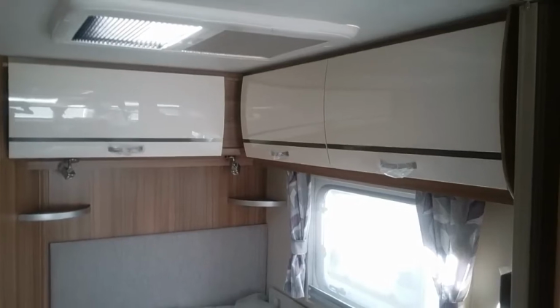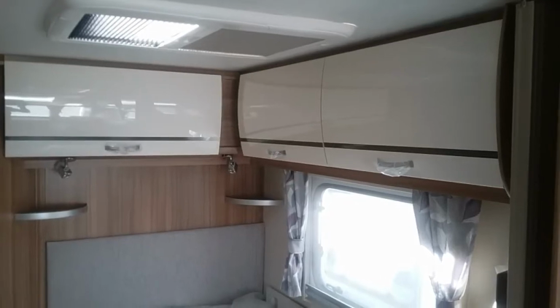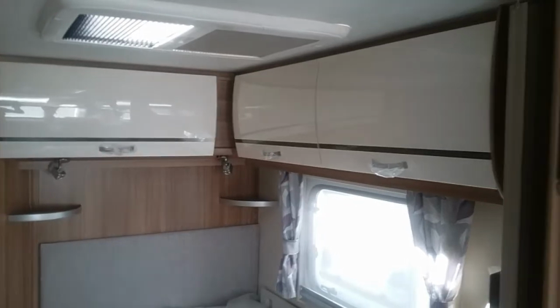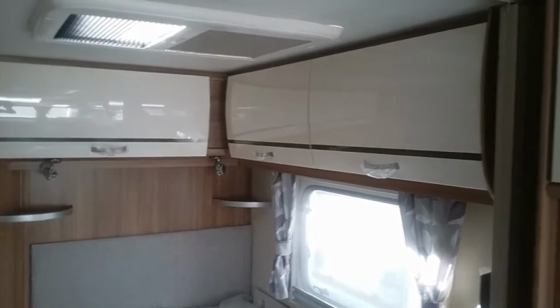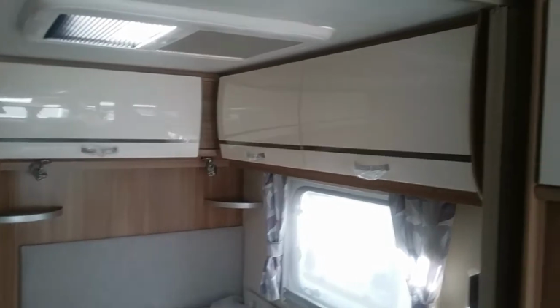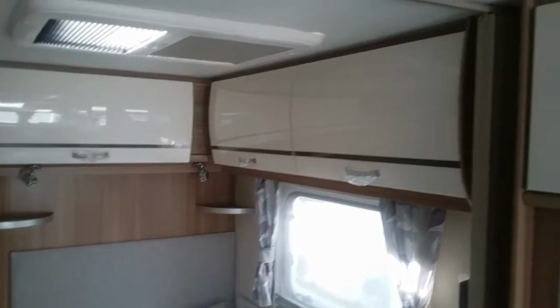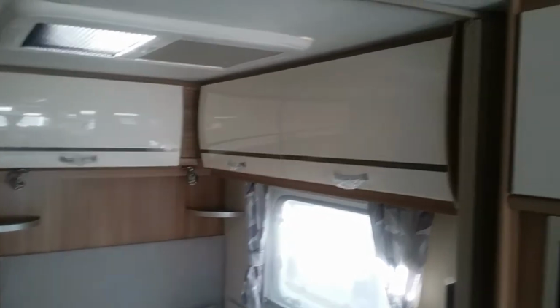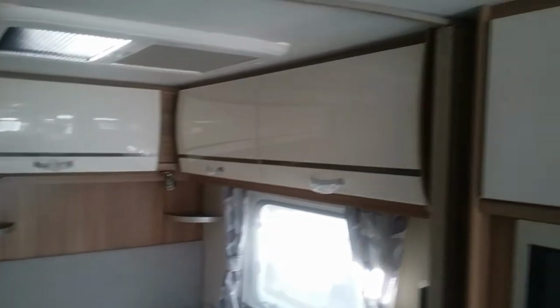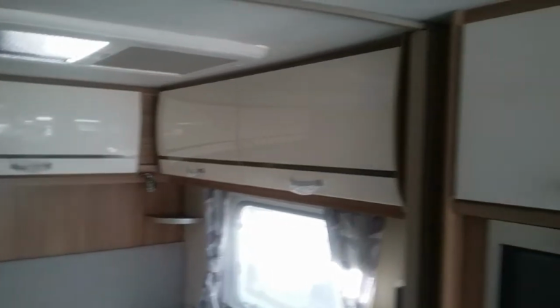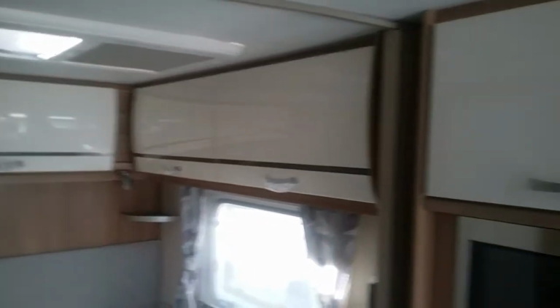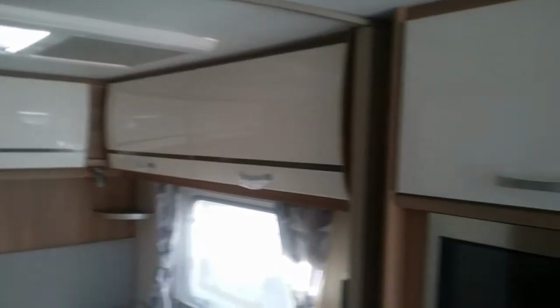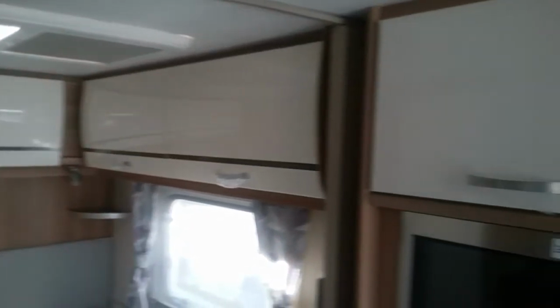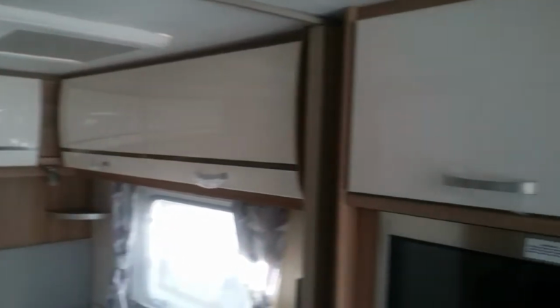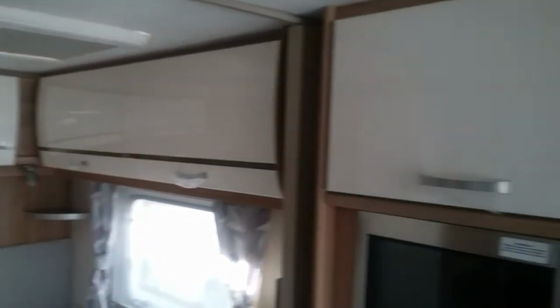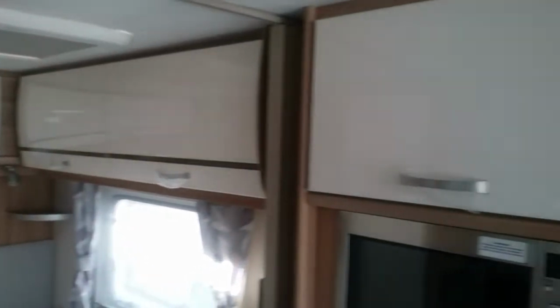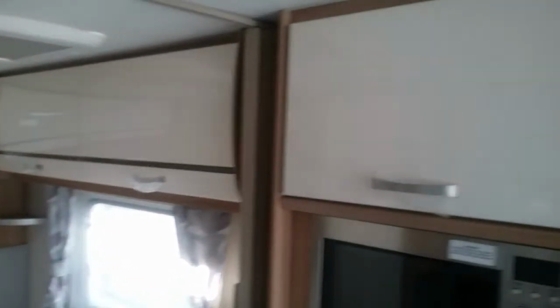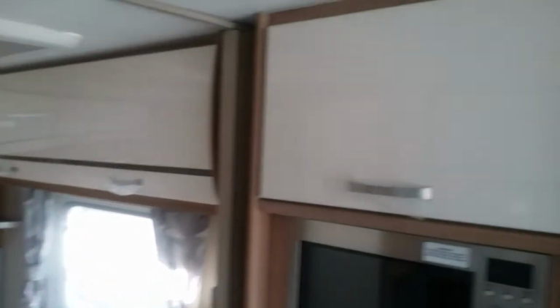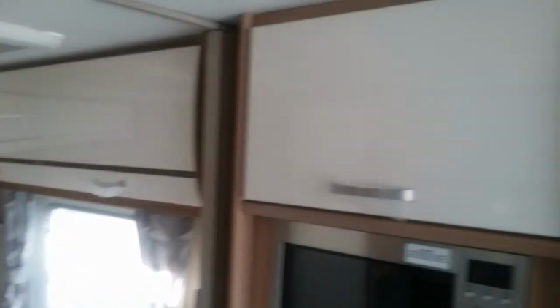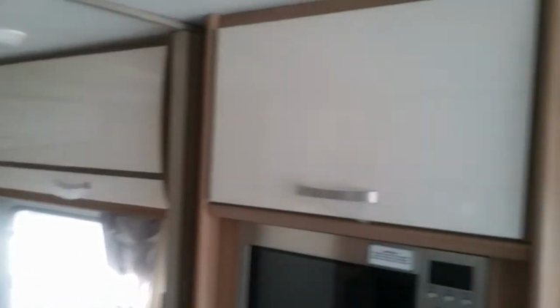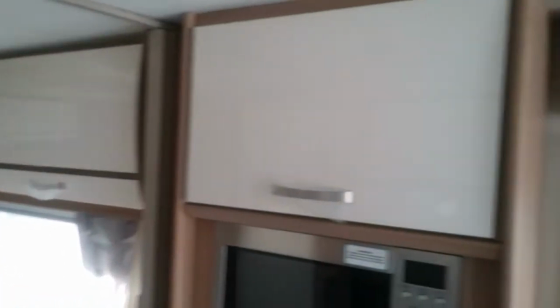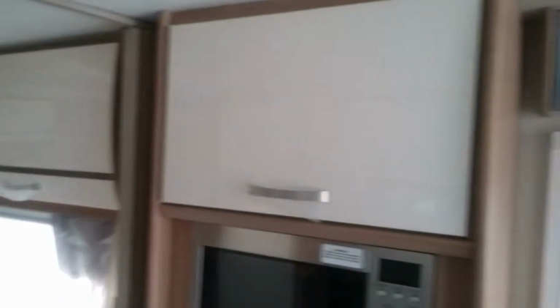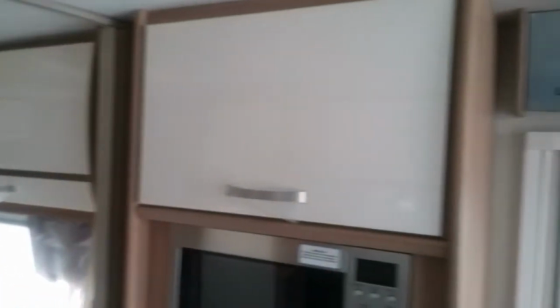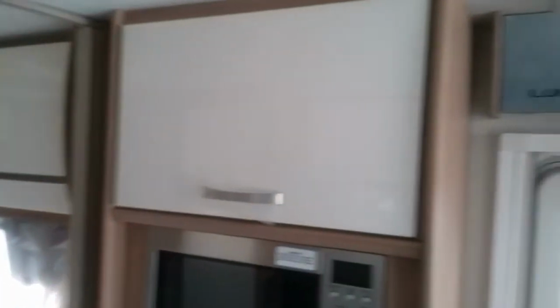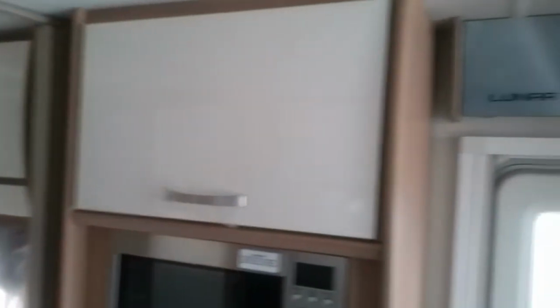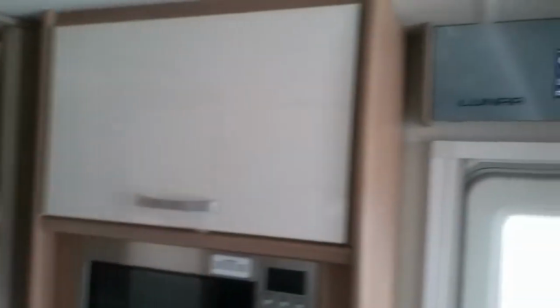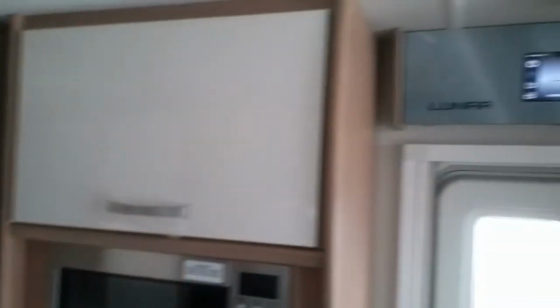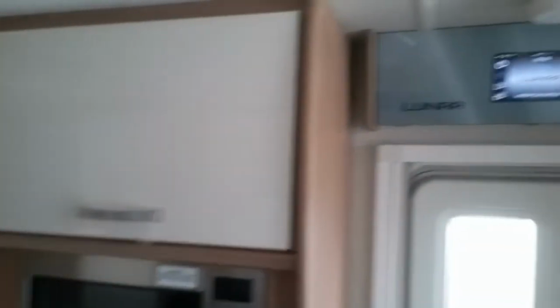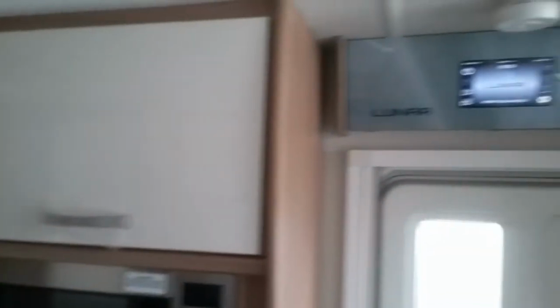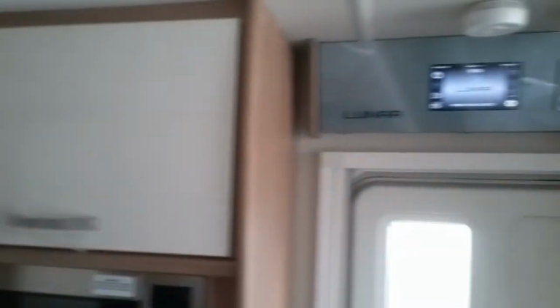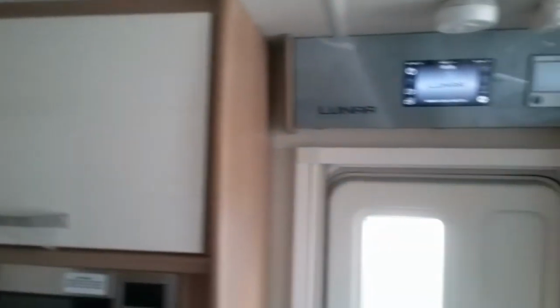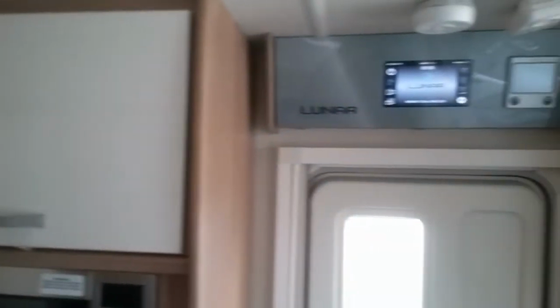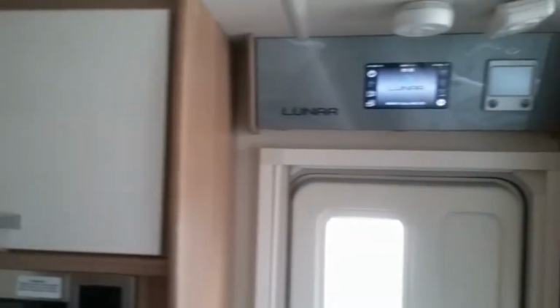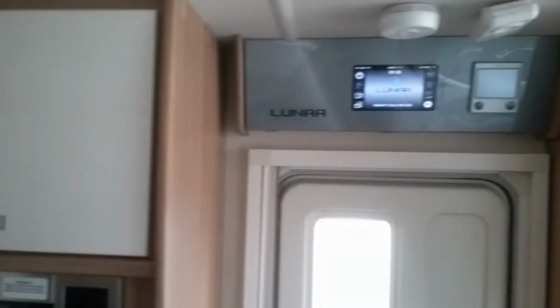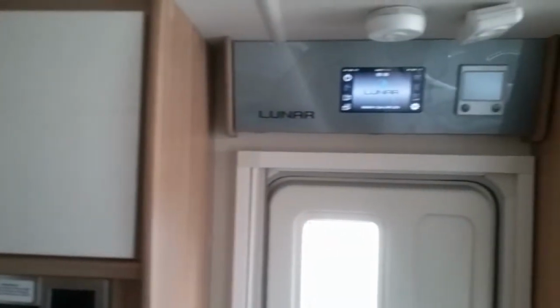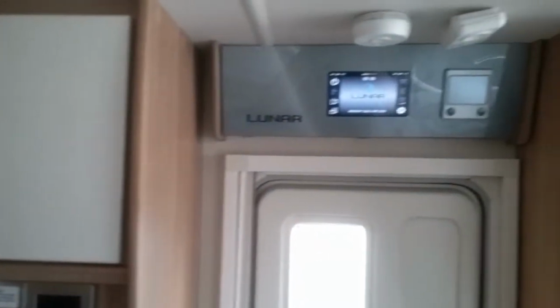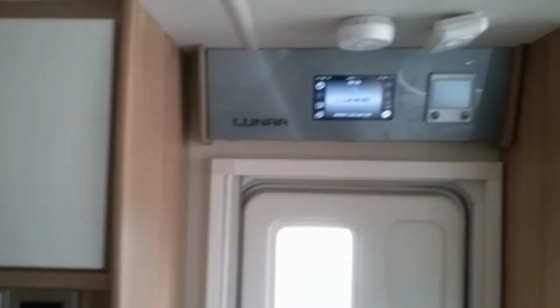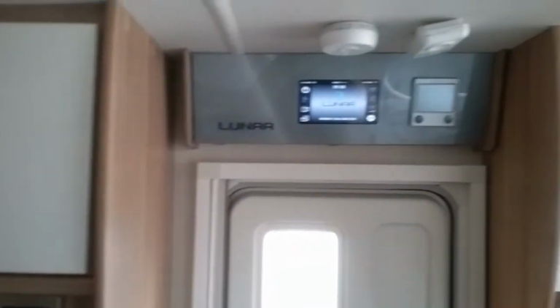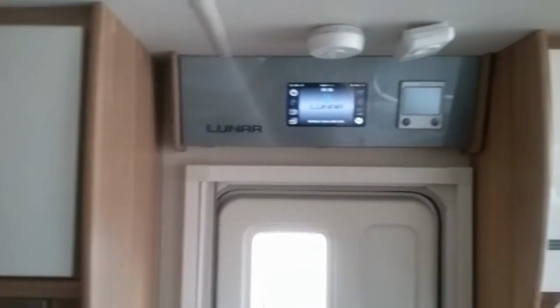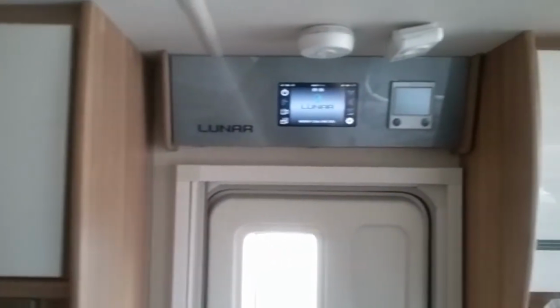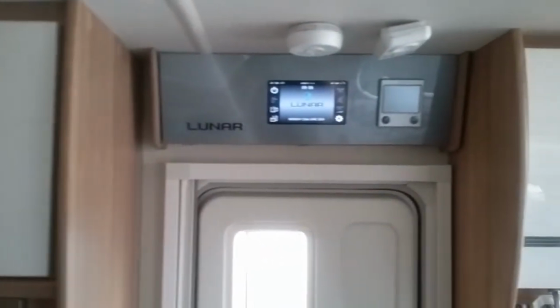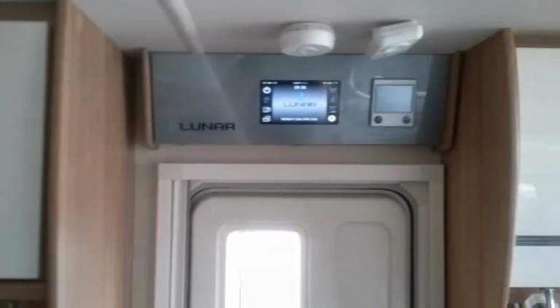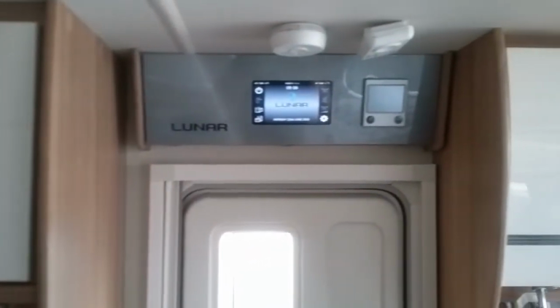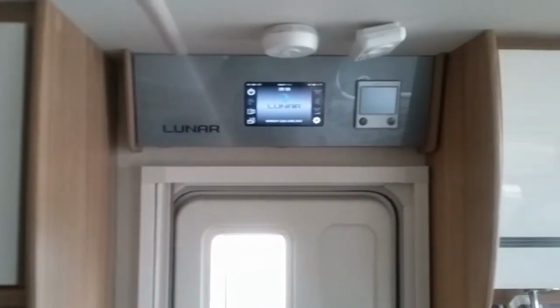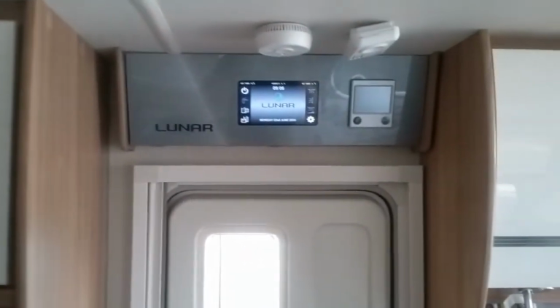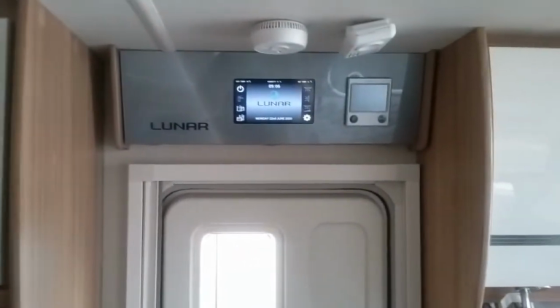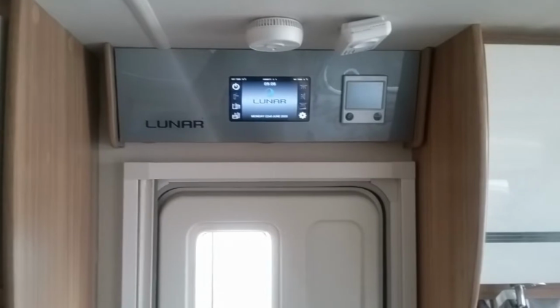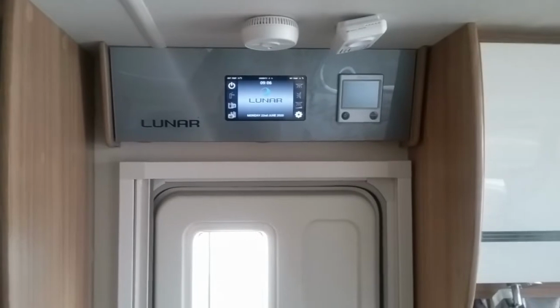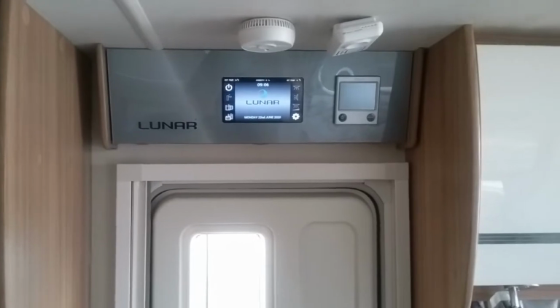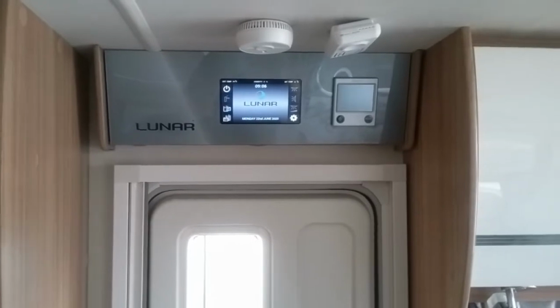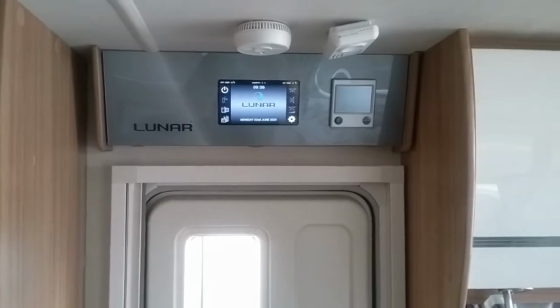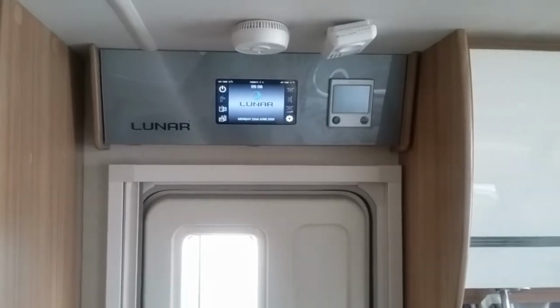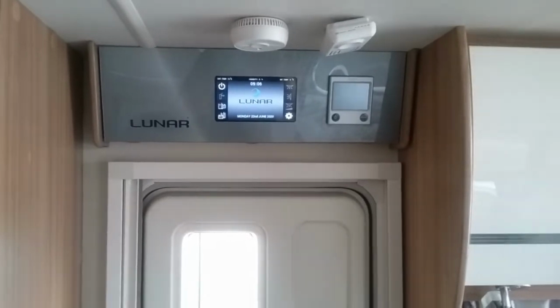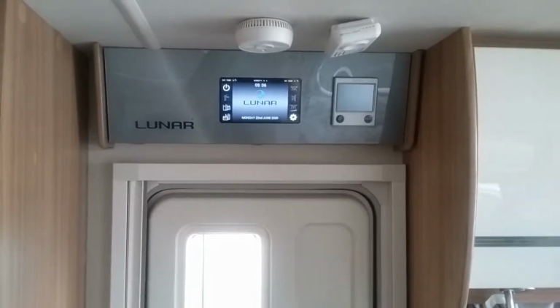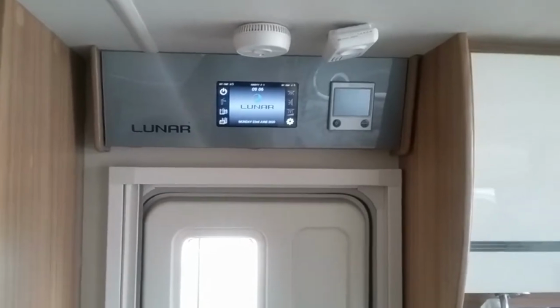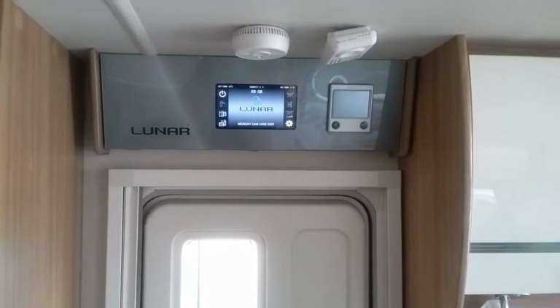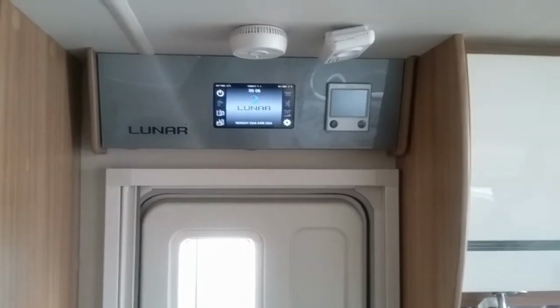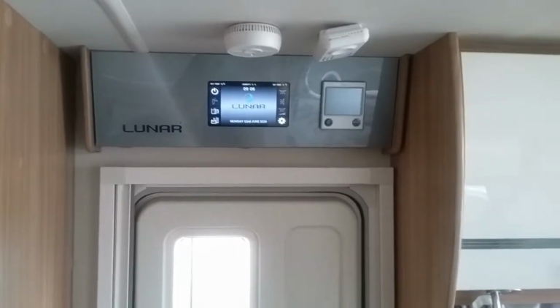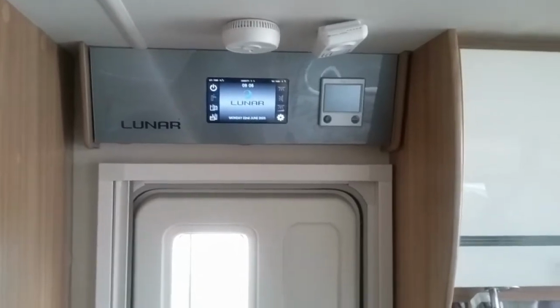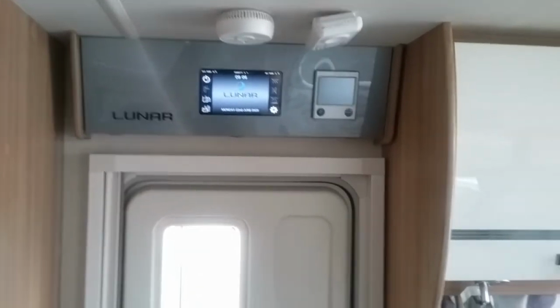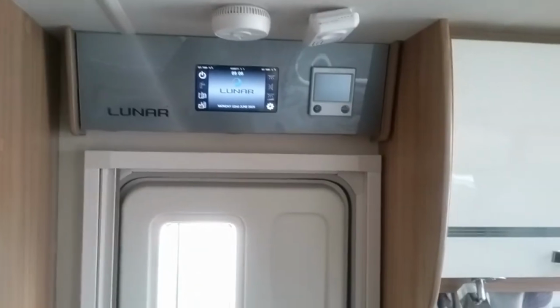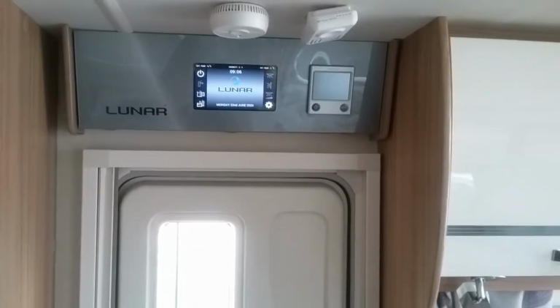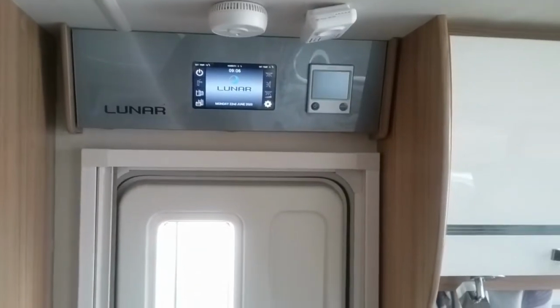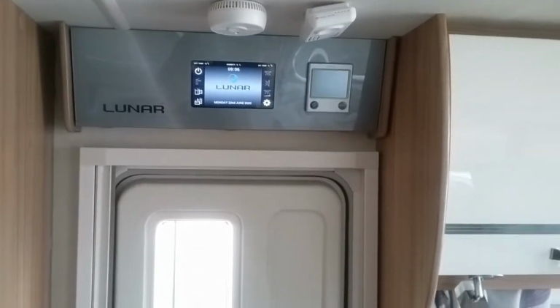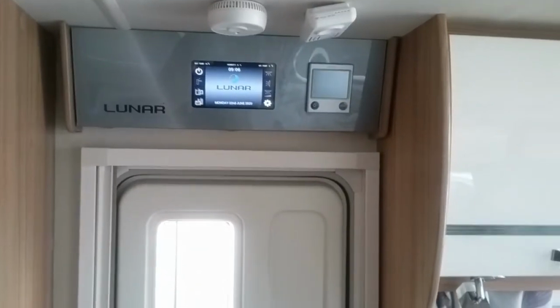How to use the control panels in the Luna Clubman SE.